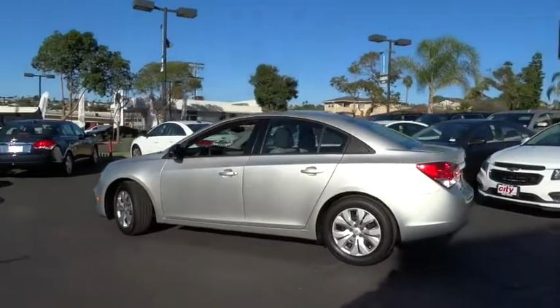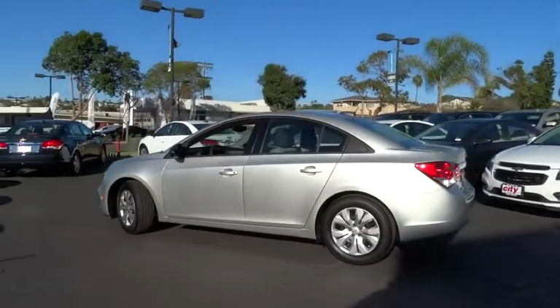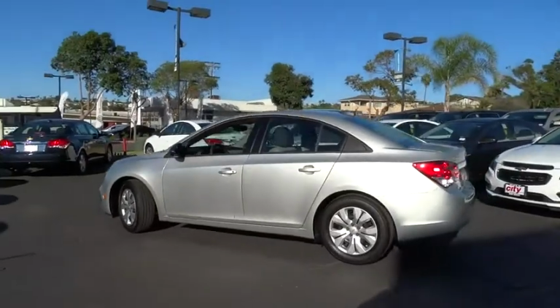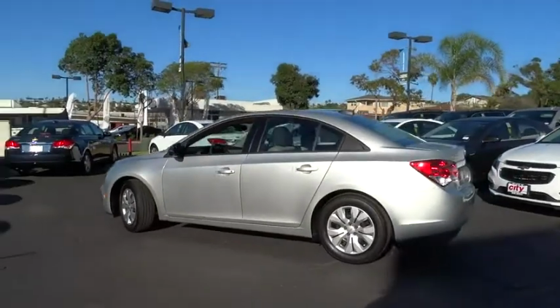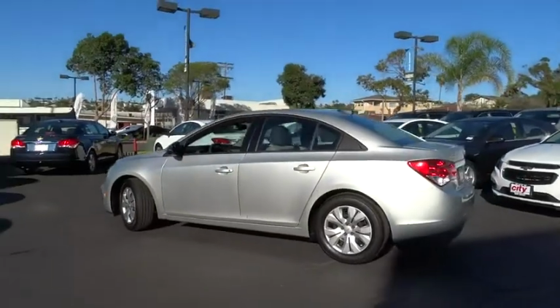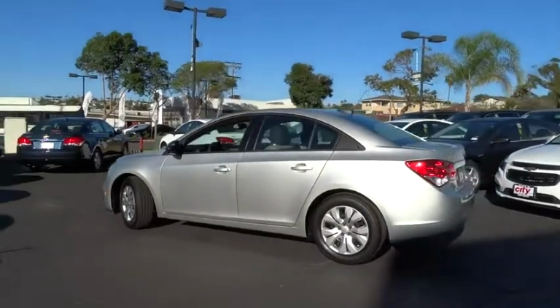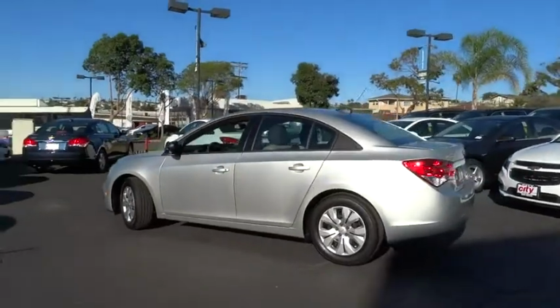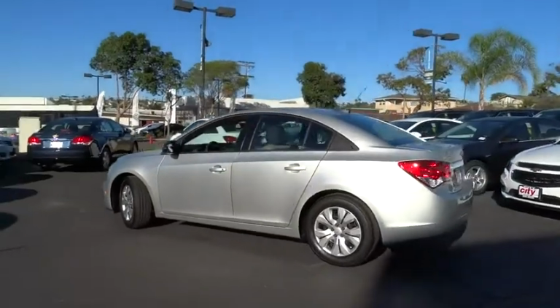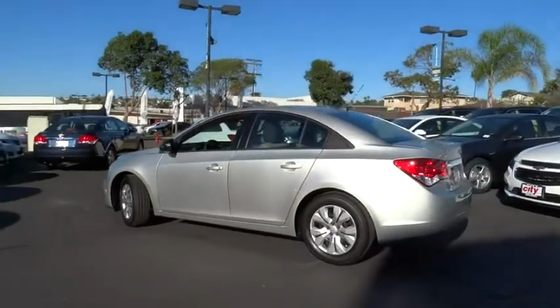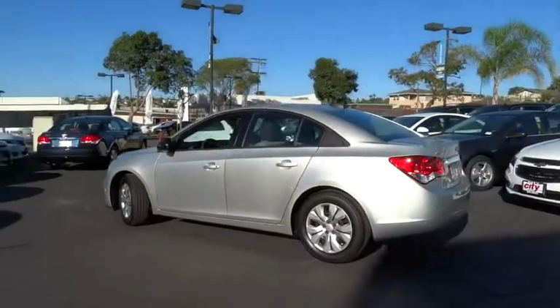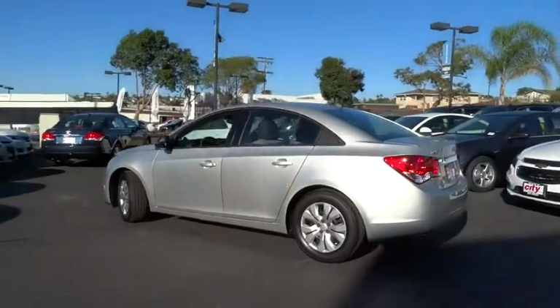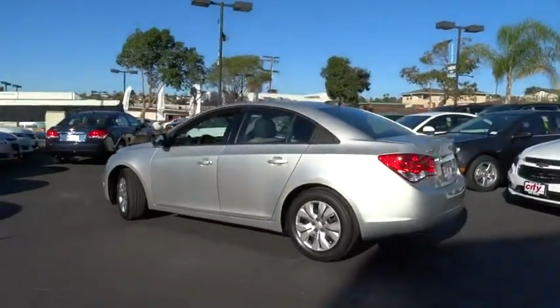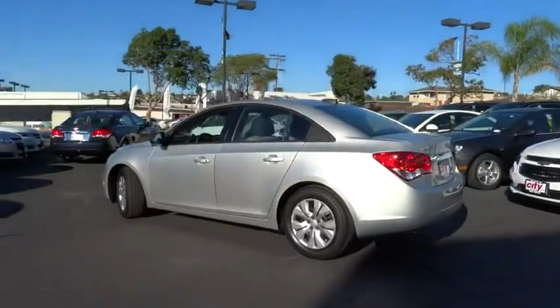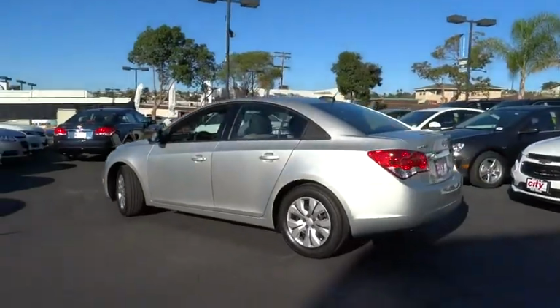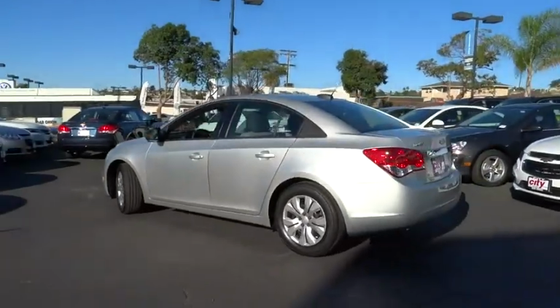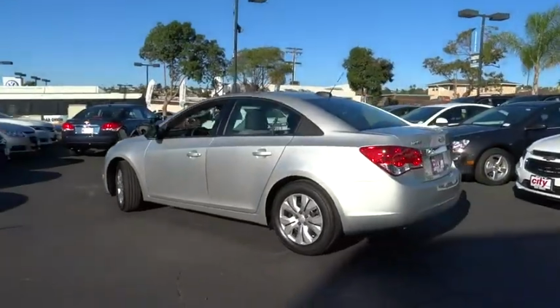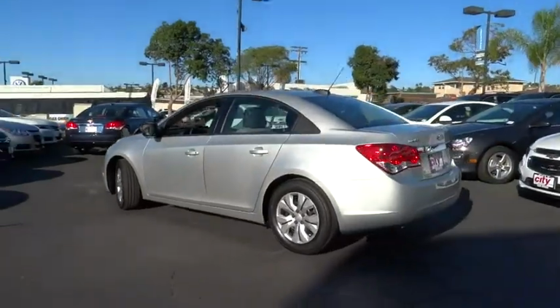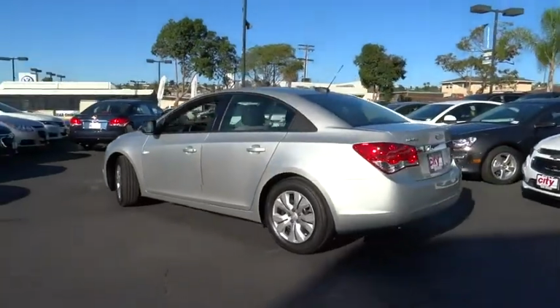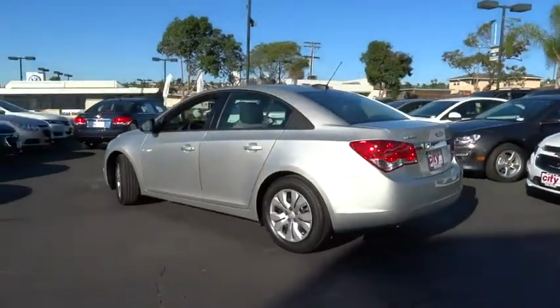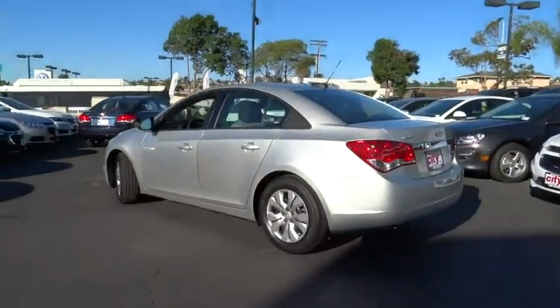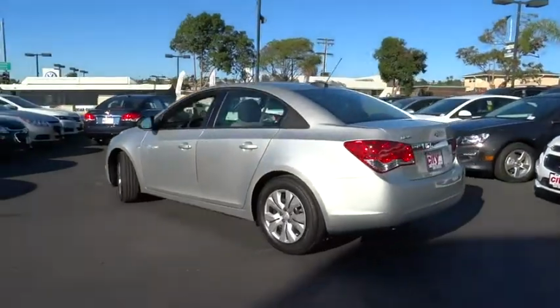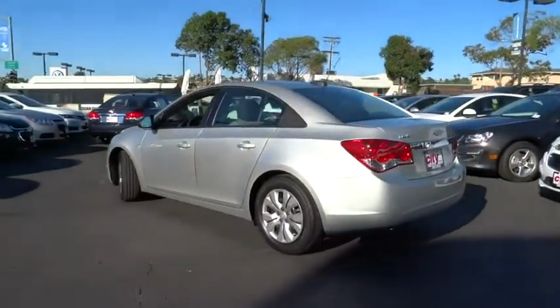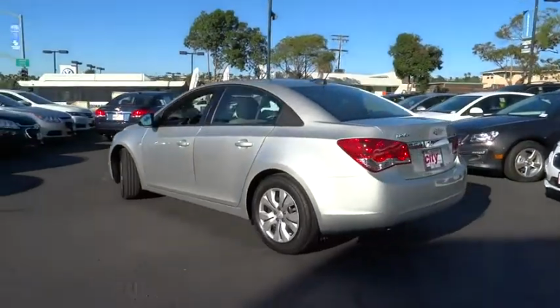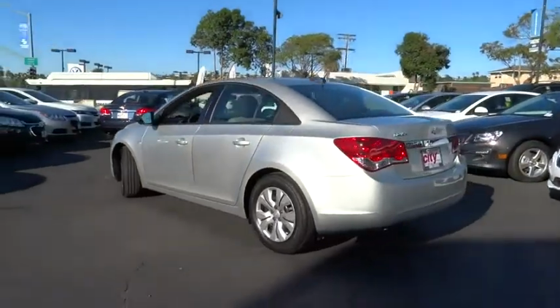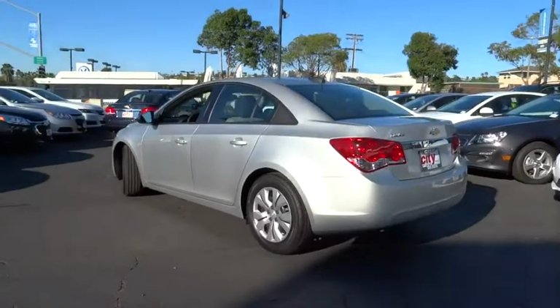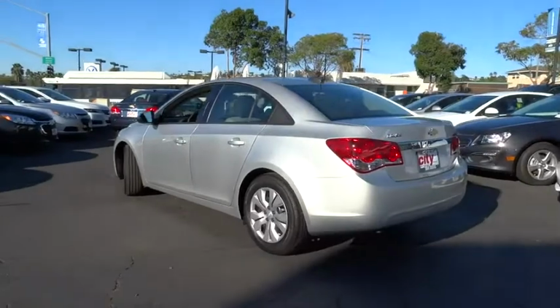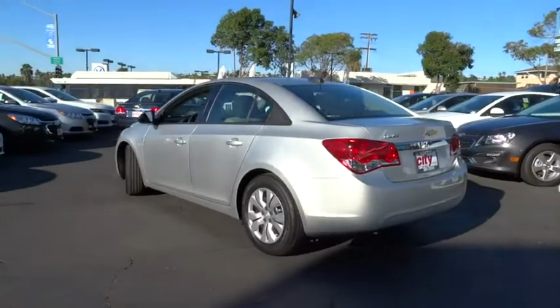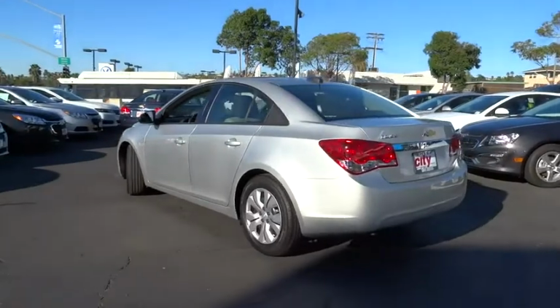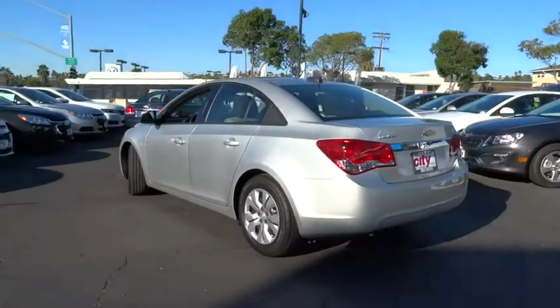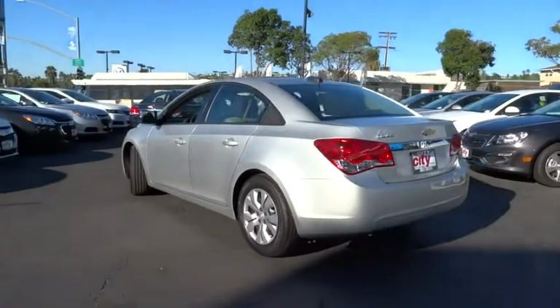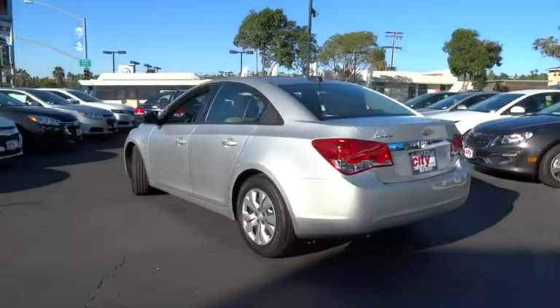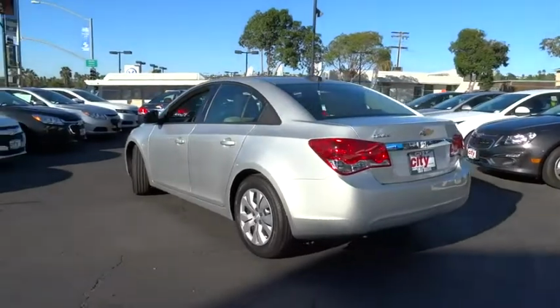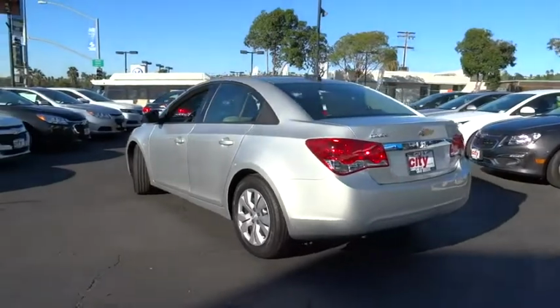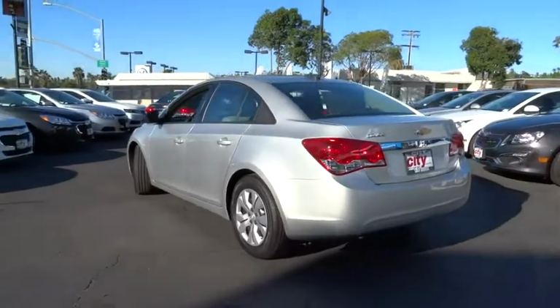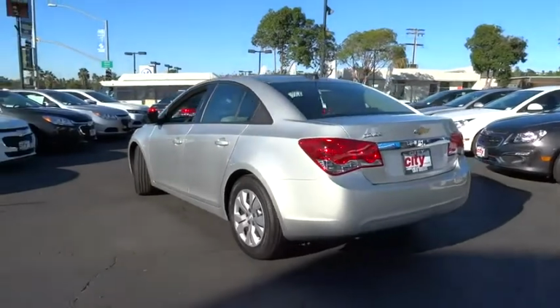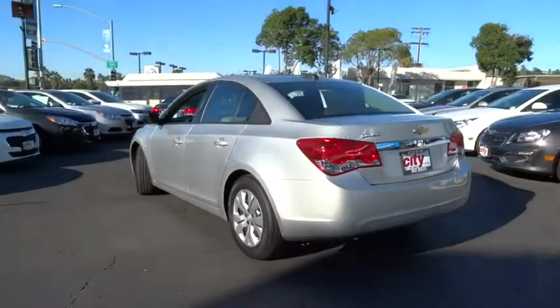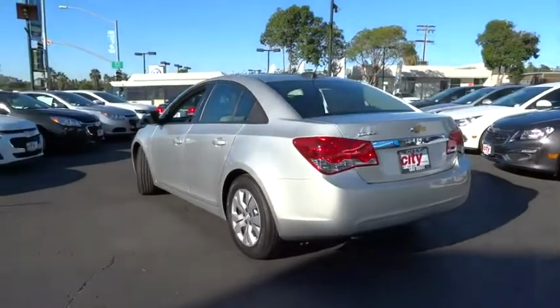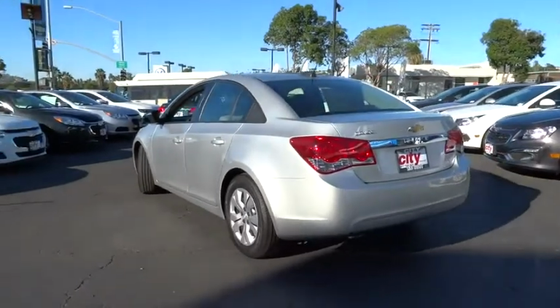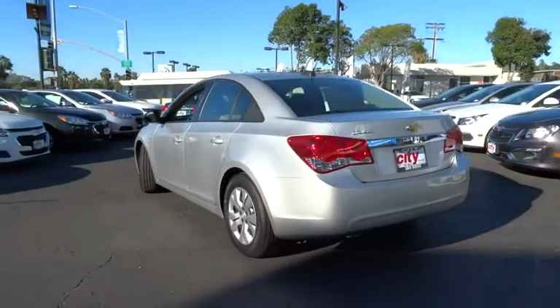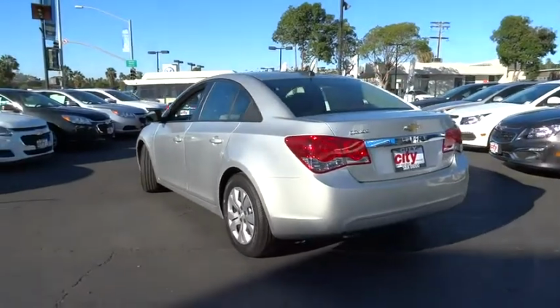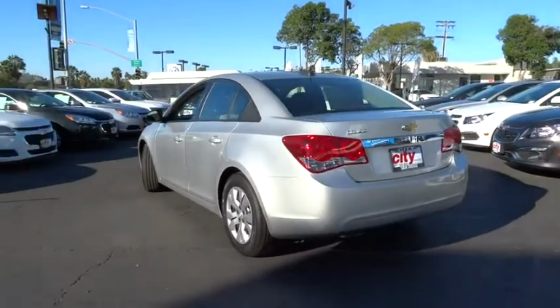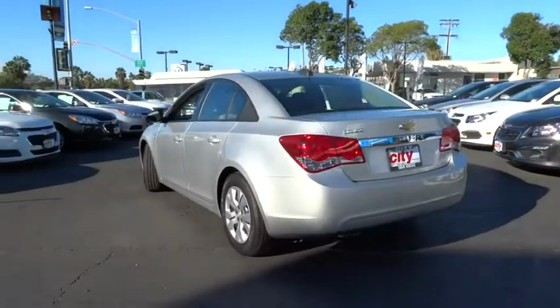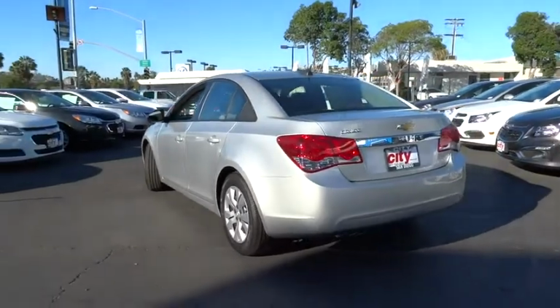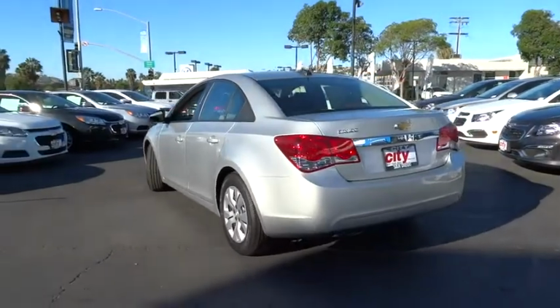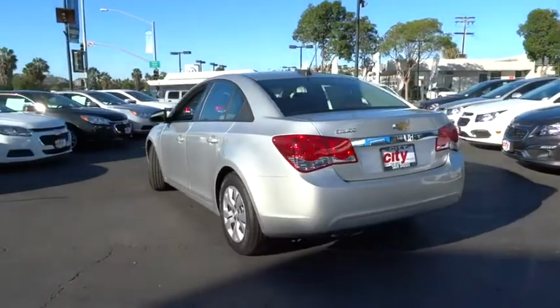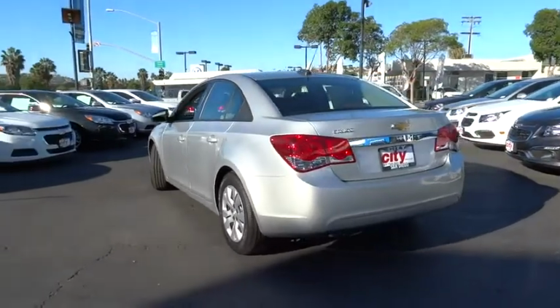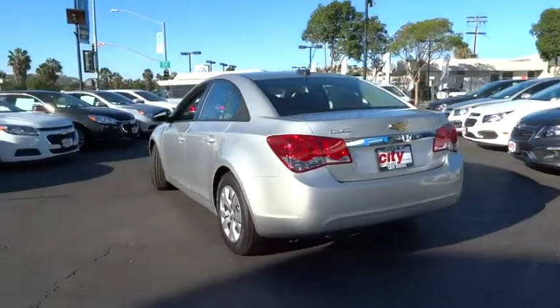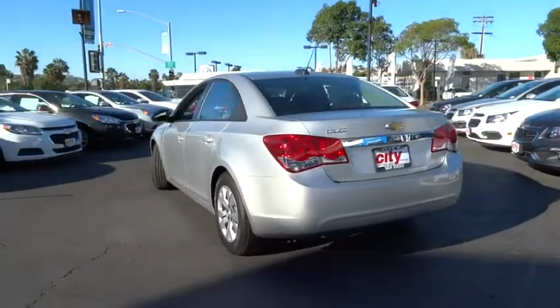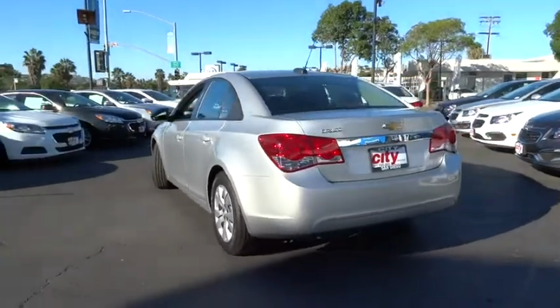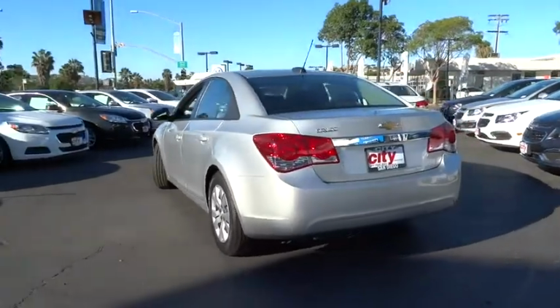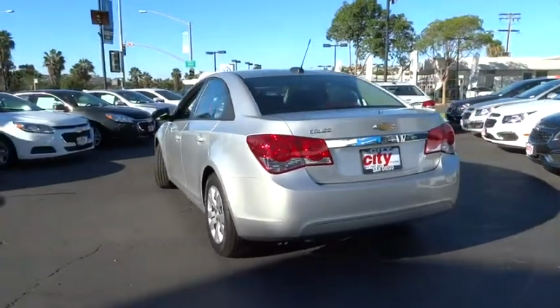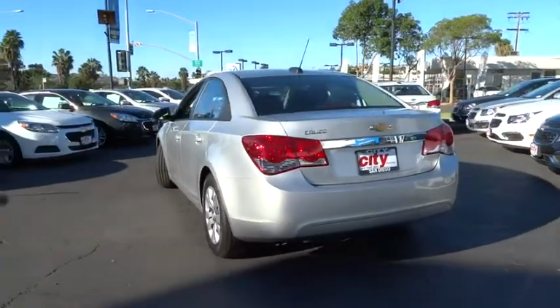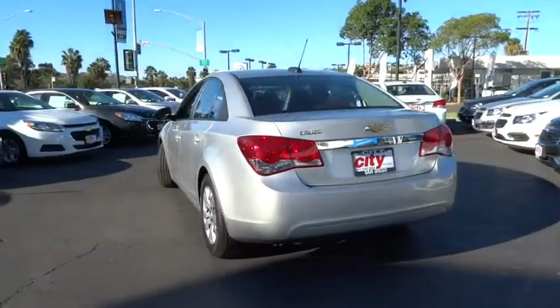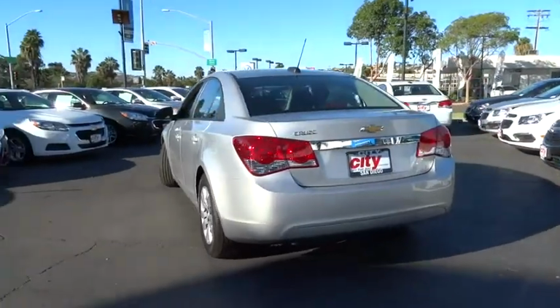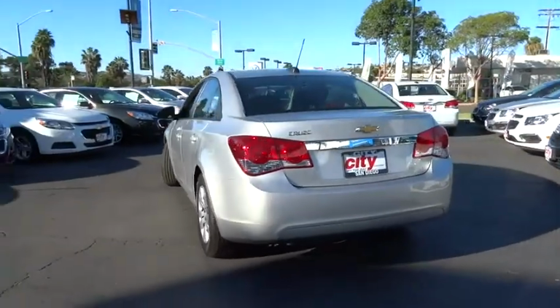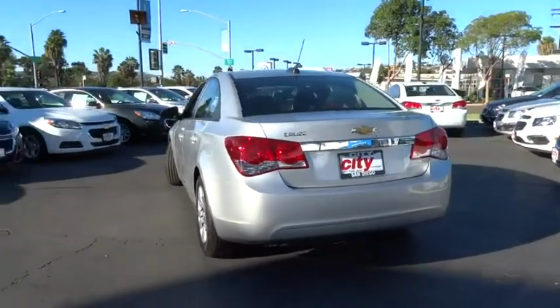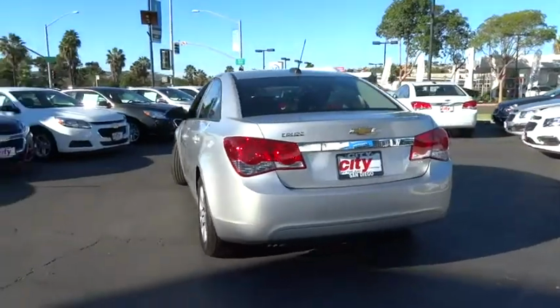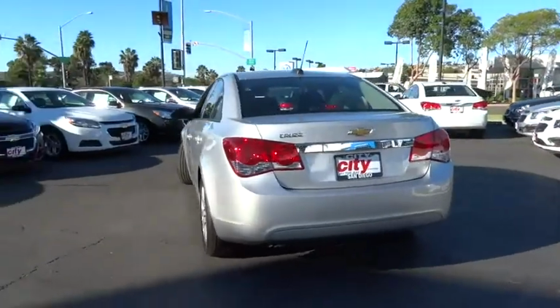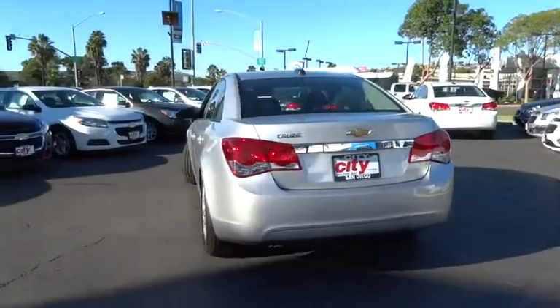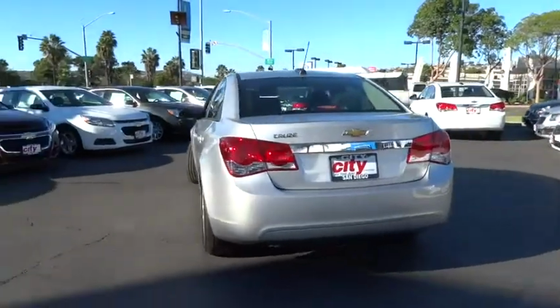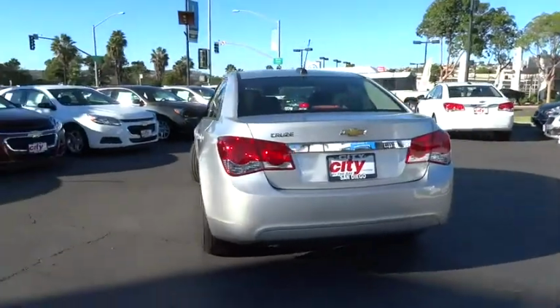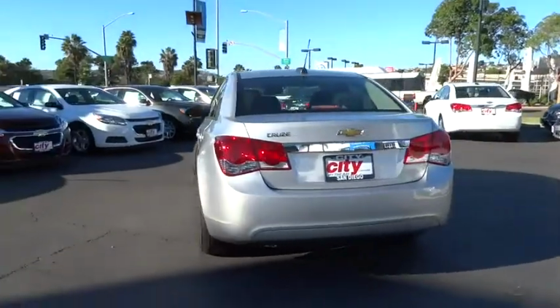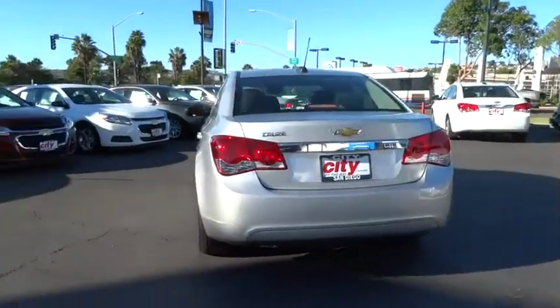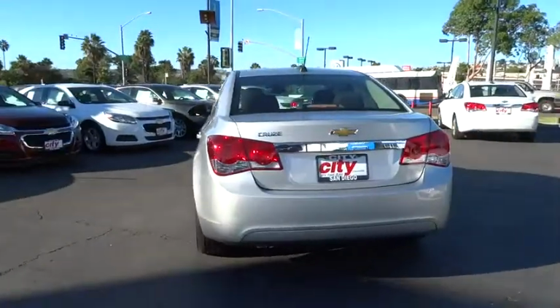Keyless entry. Steering wheel audio controls. Bluetooth. Power steering. Adjustable steering wheel.